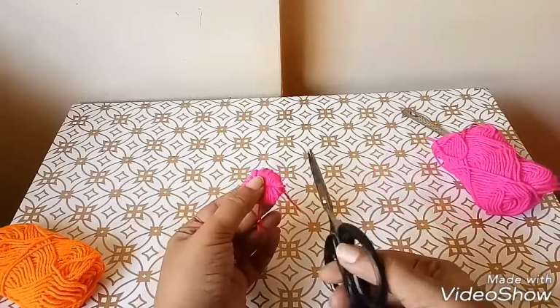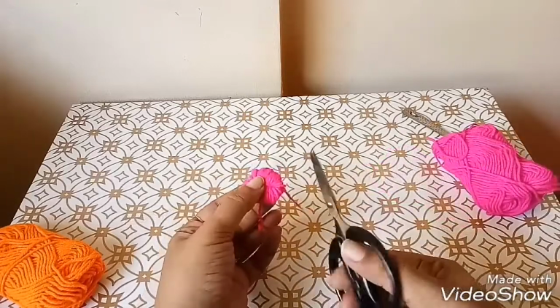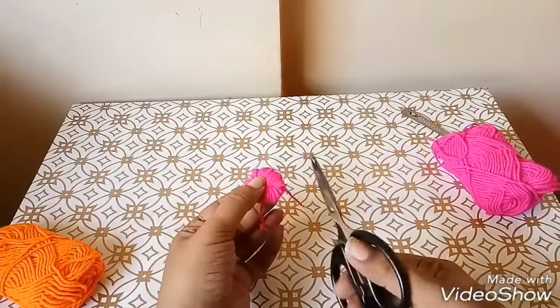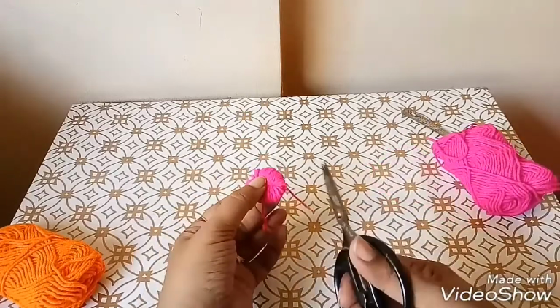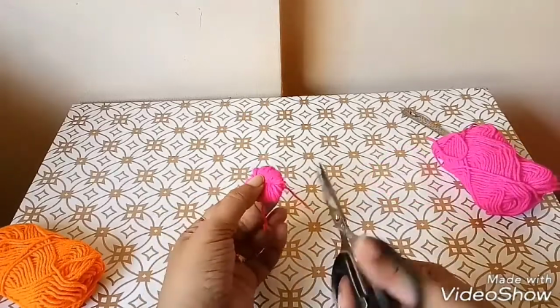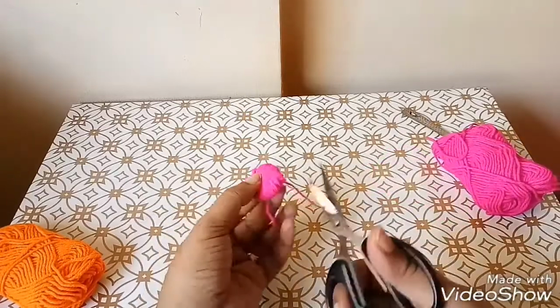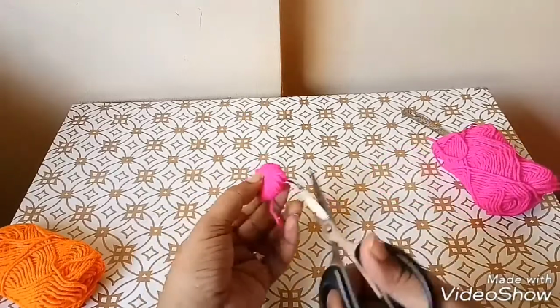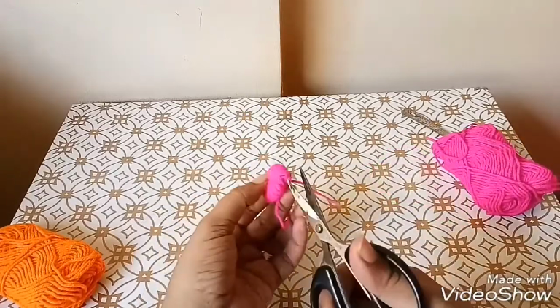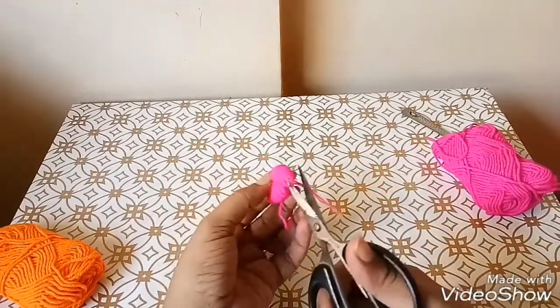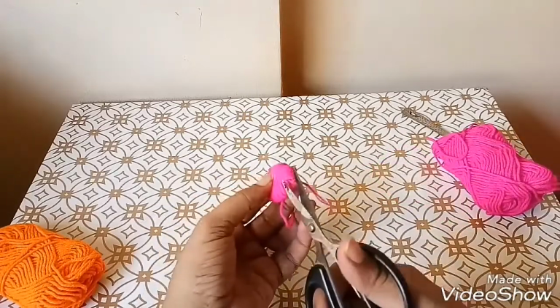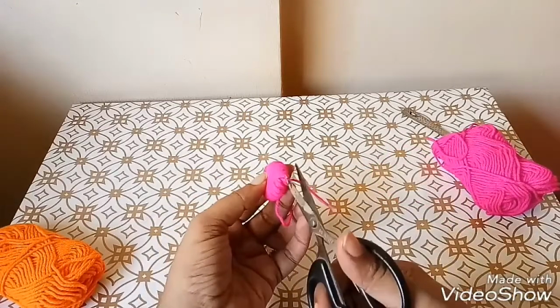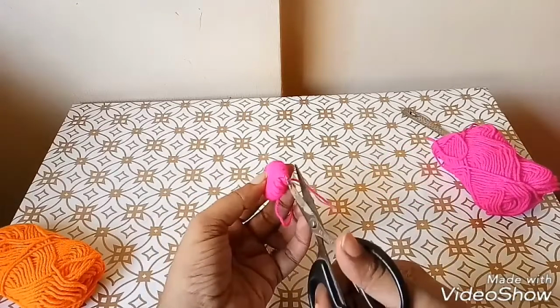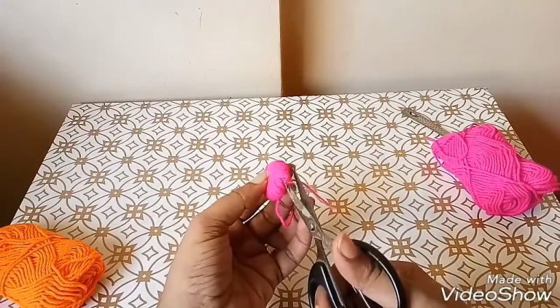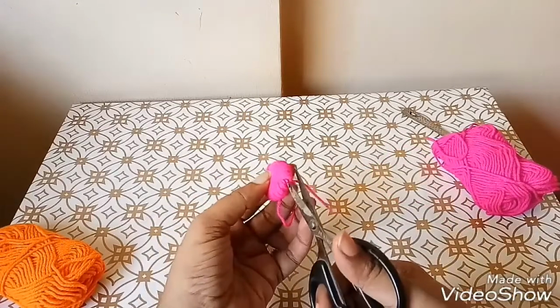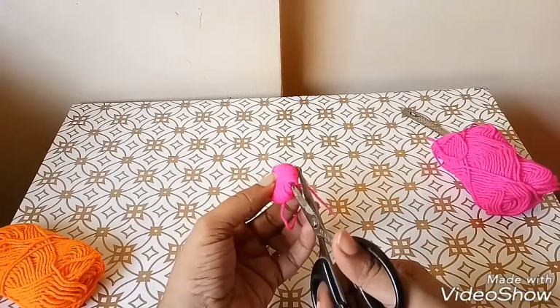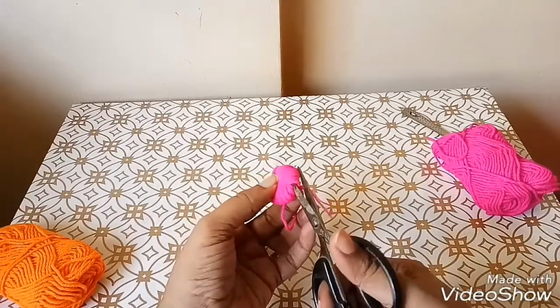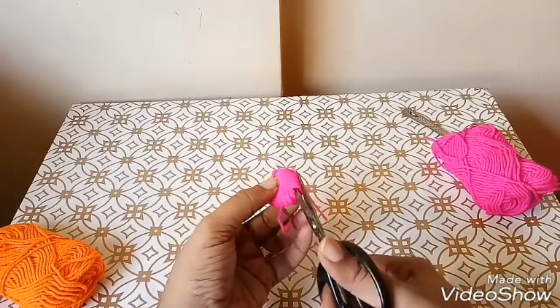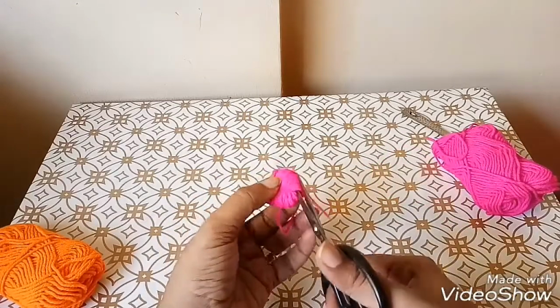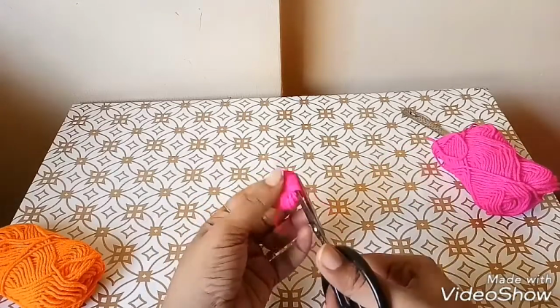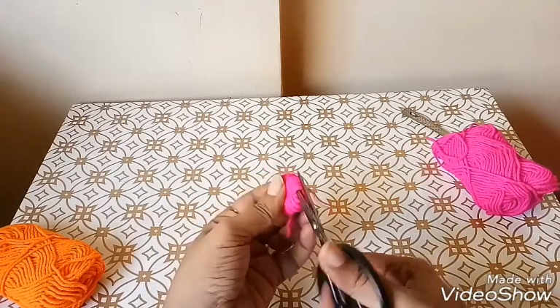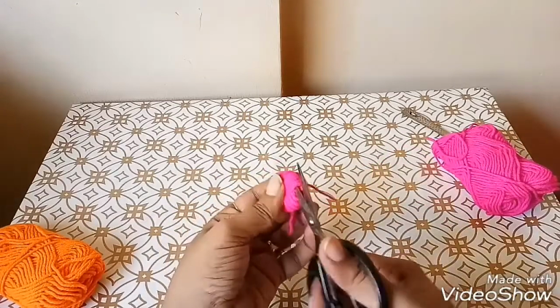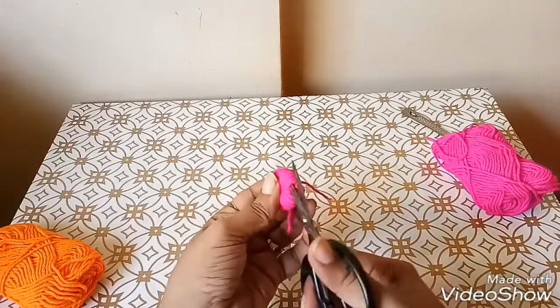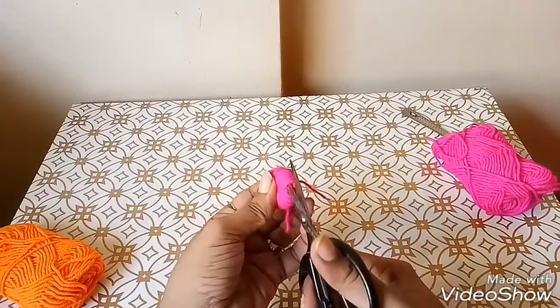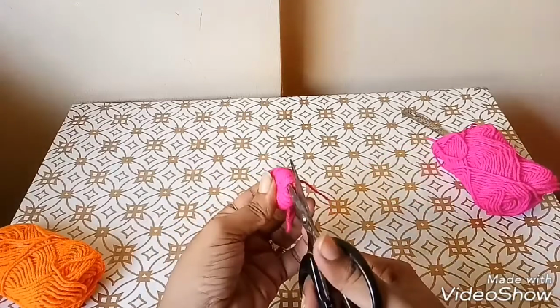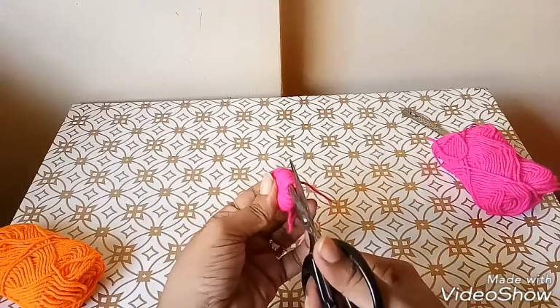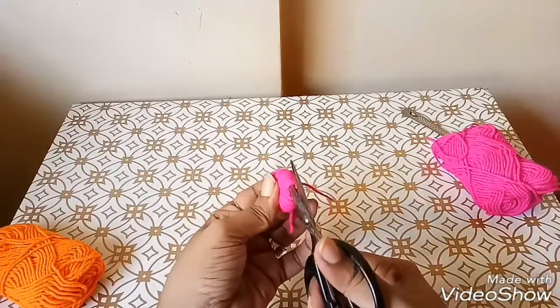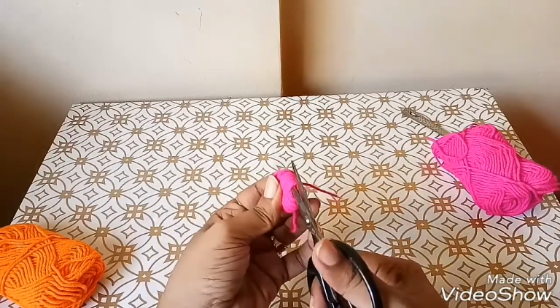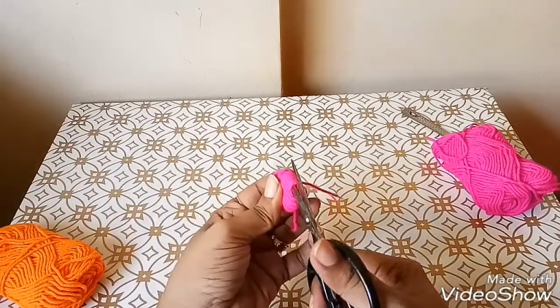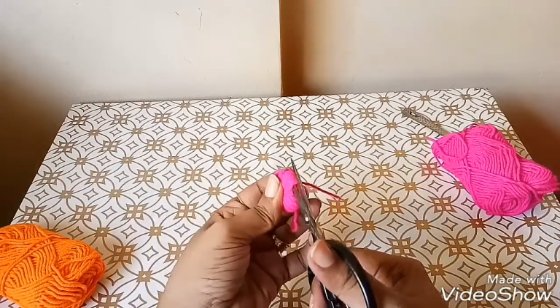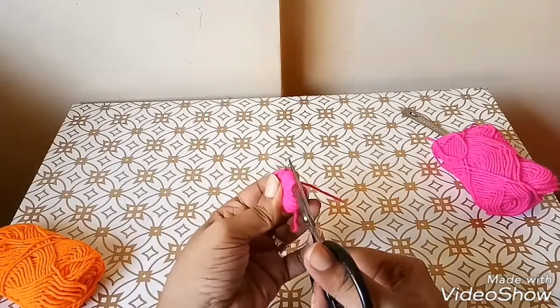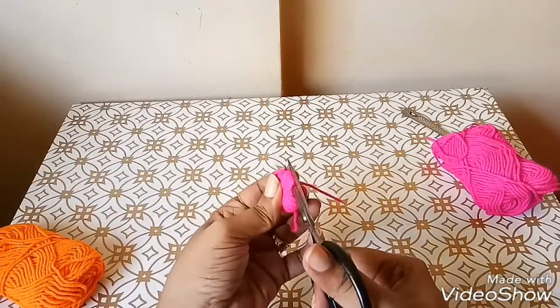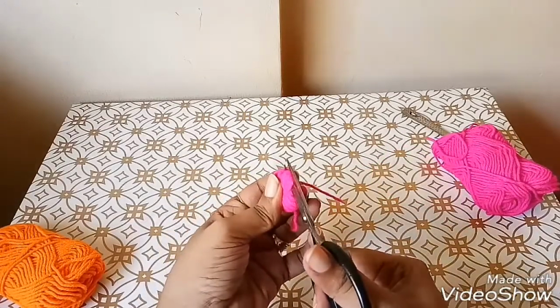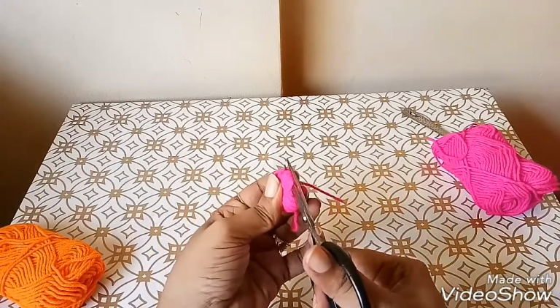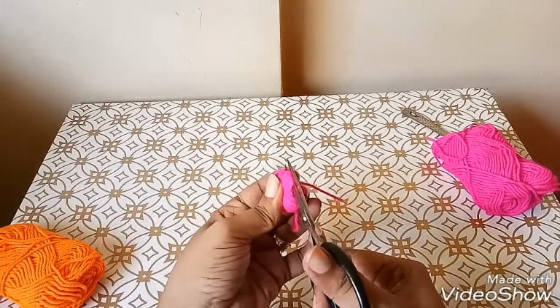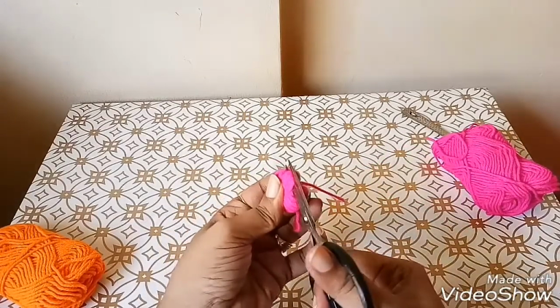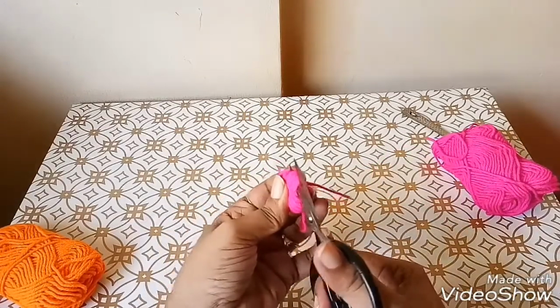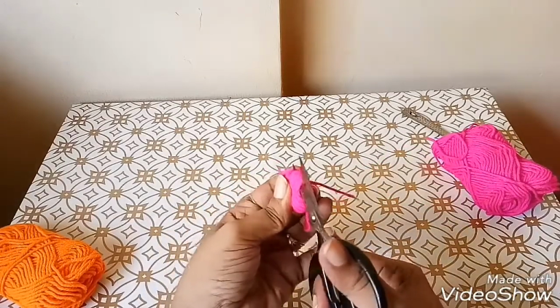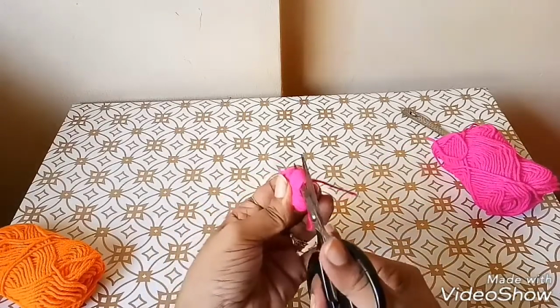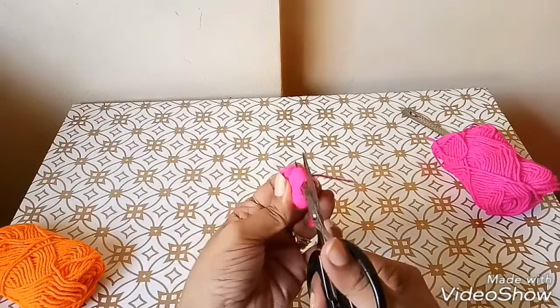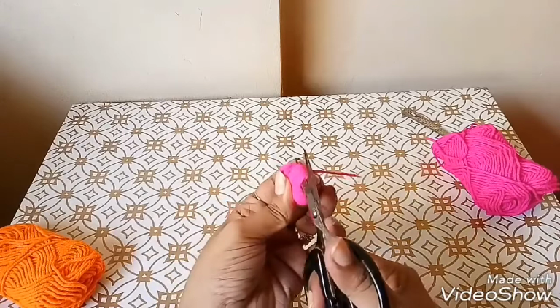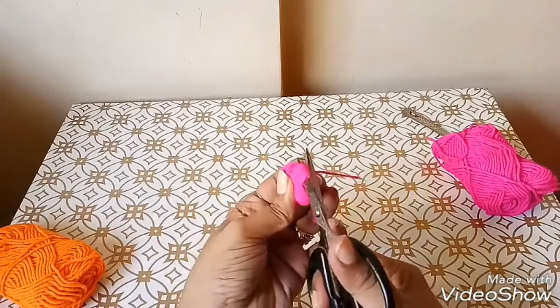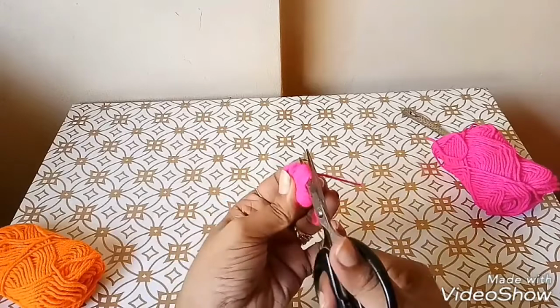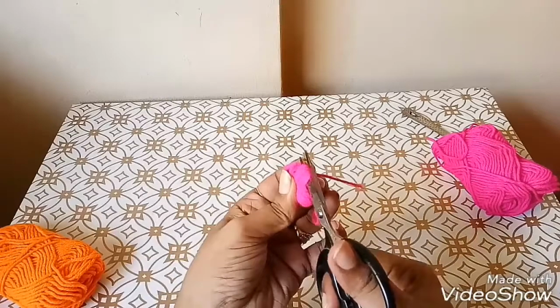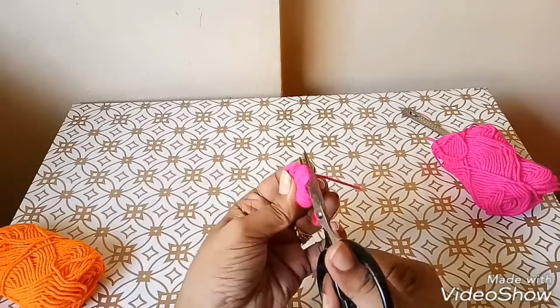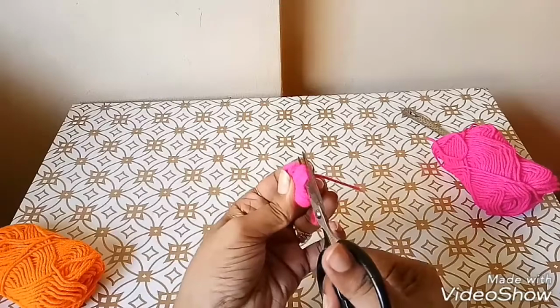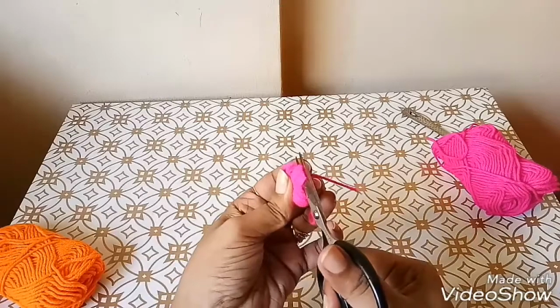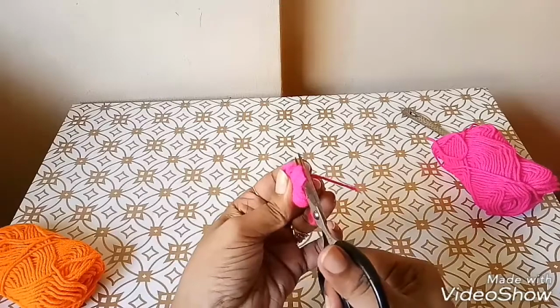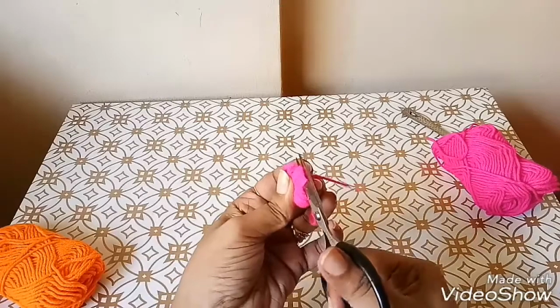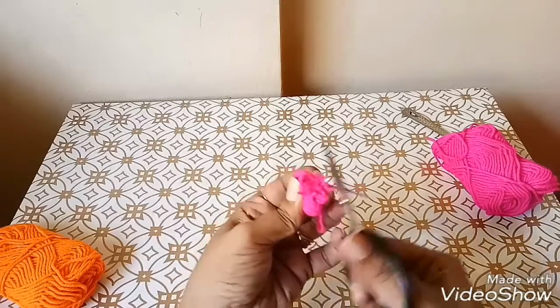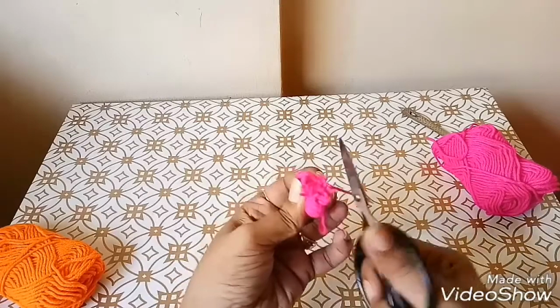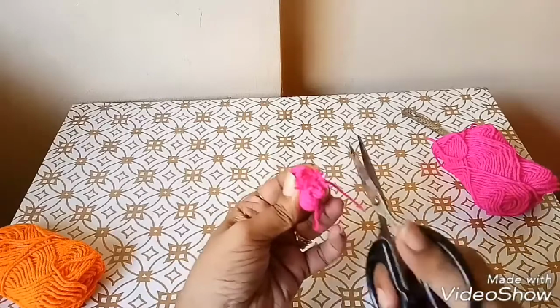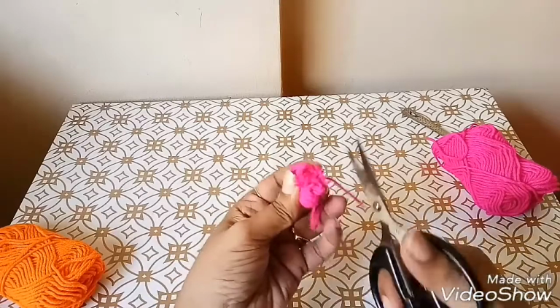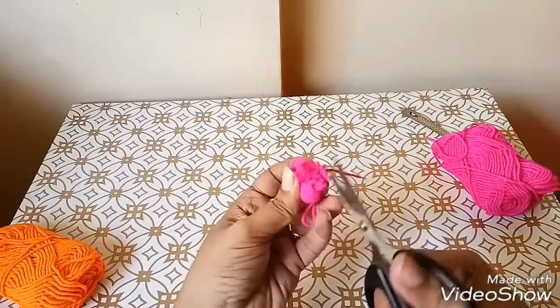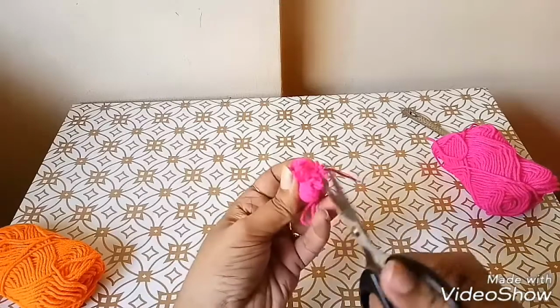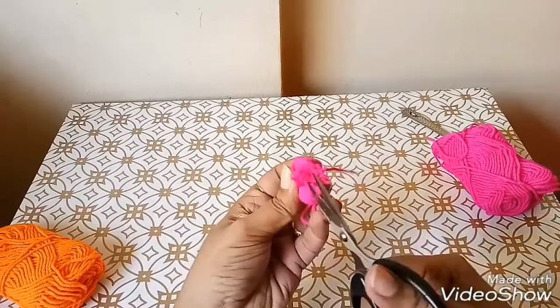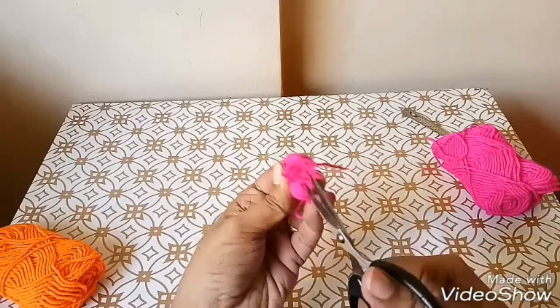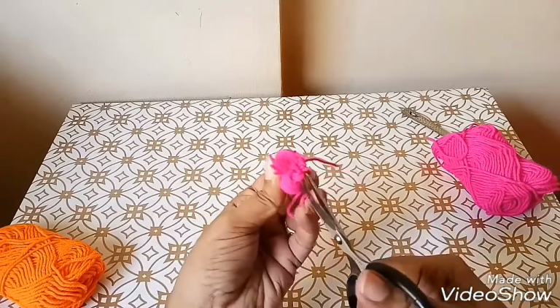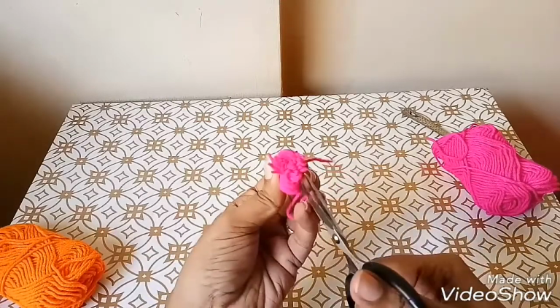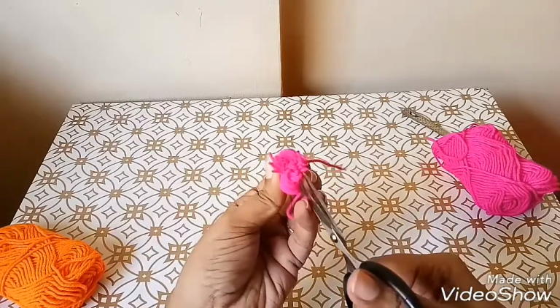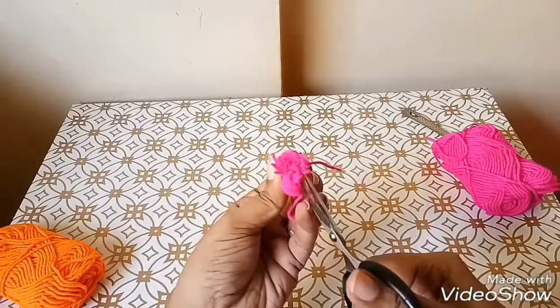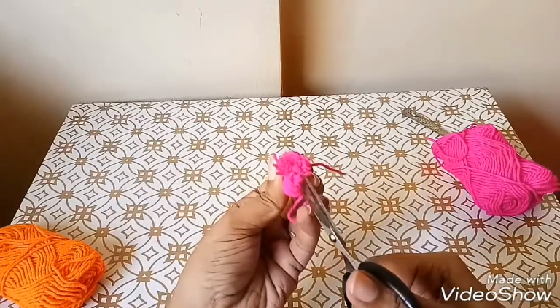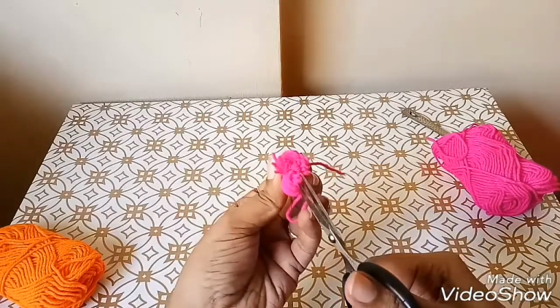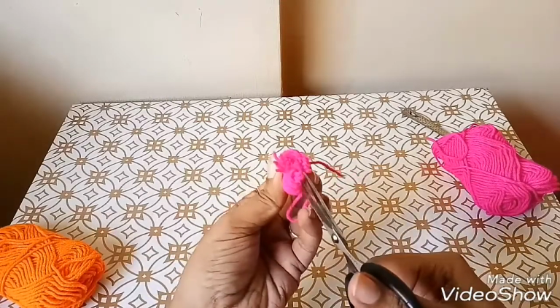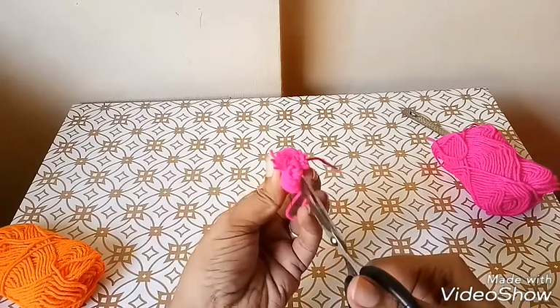Now, using a scissor, insert it inside the loop and start cutting as shown.